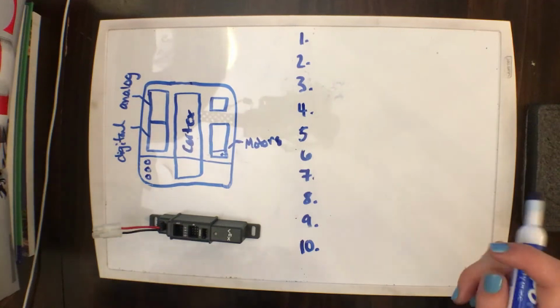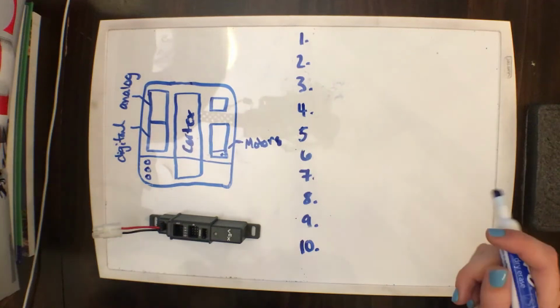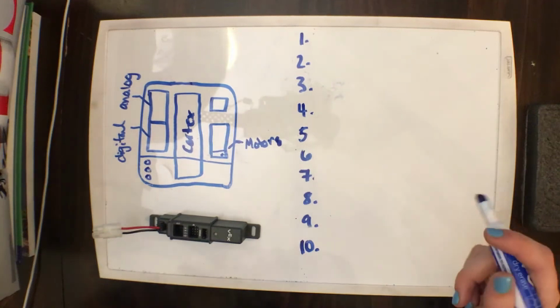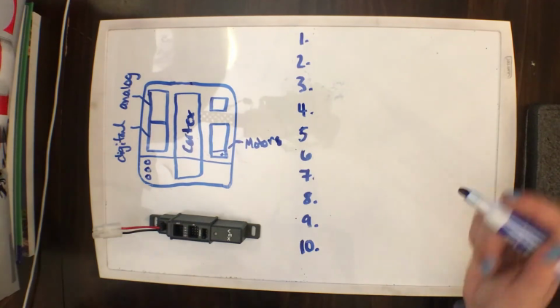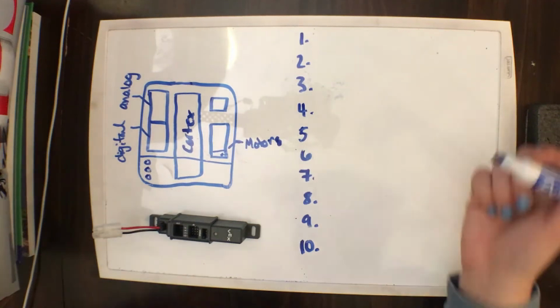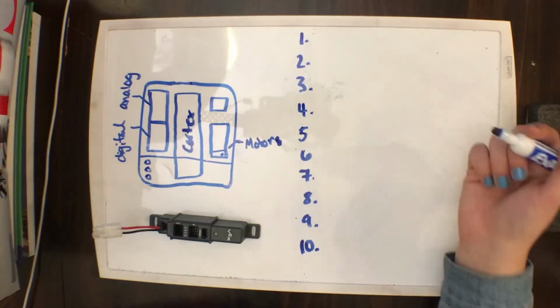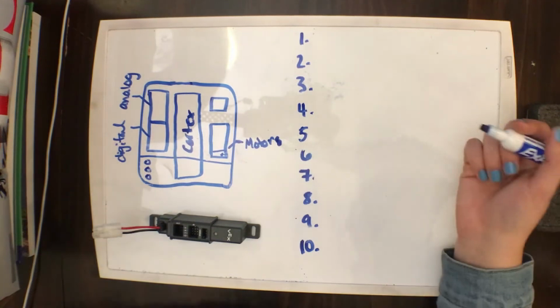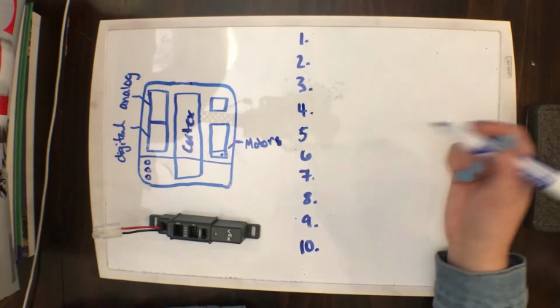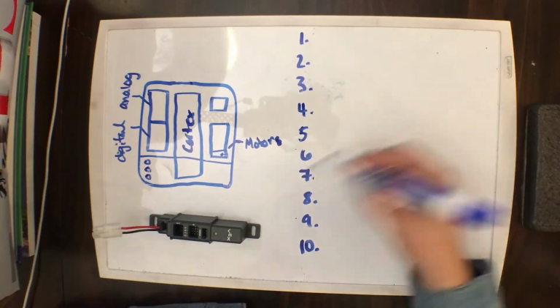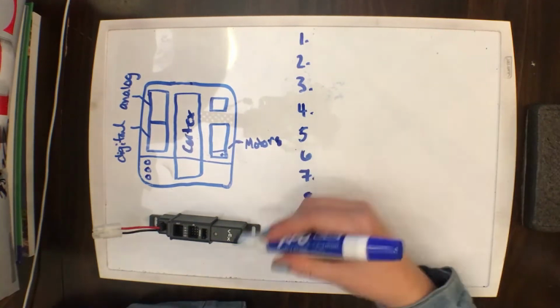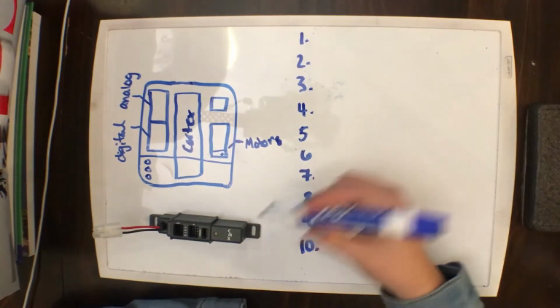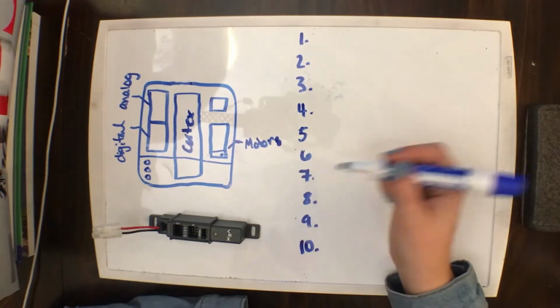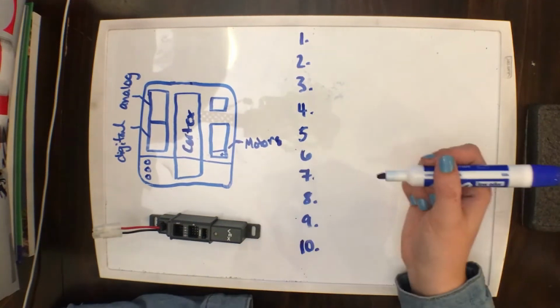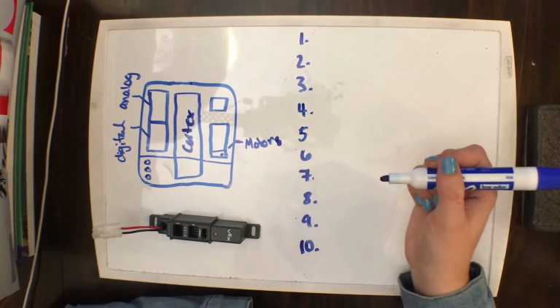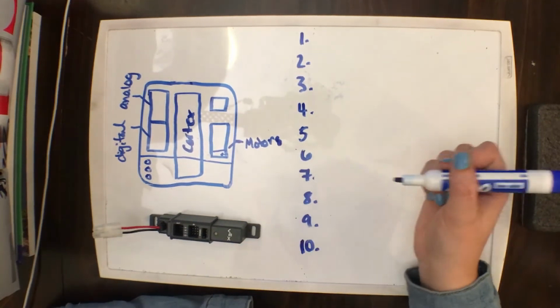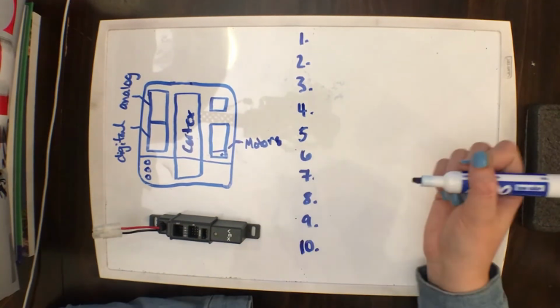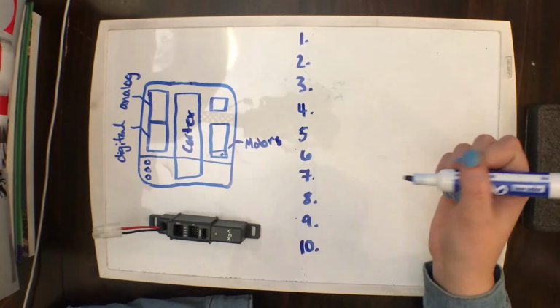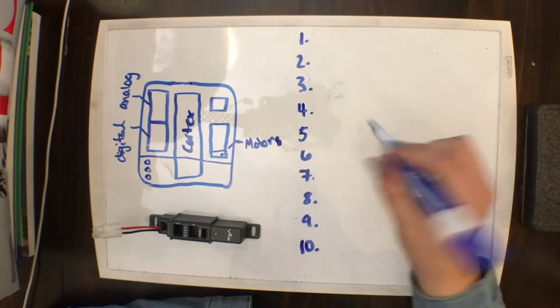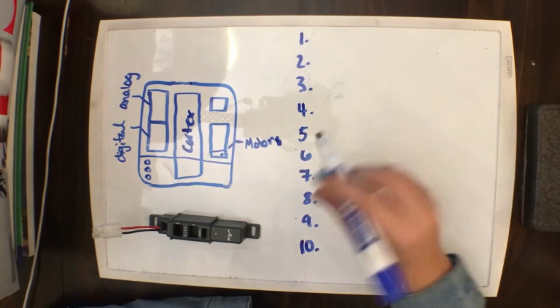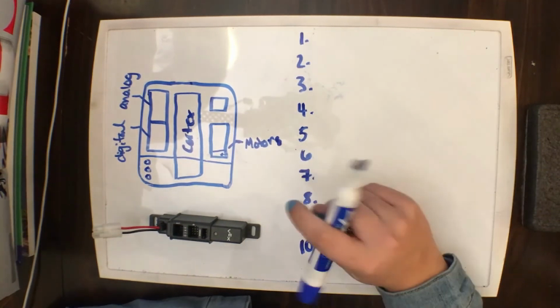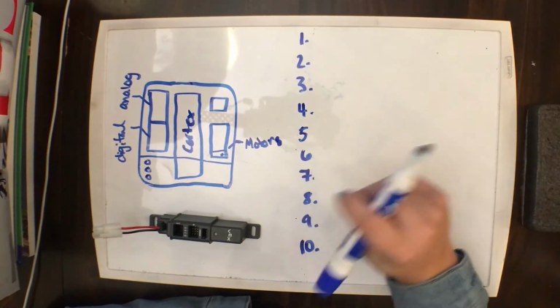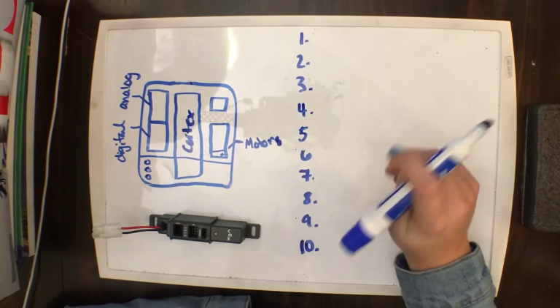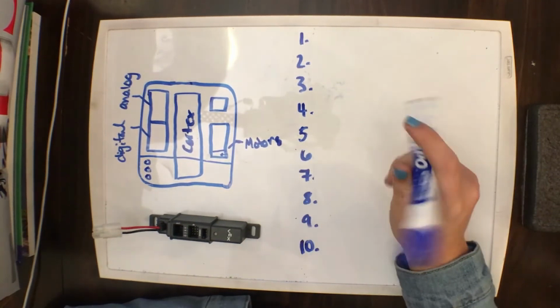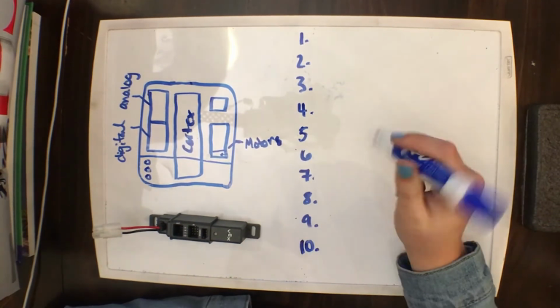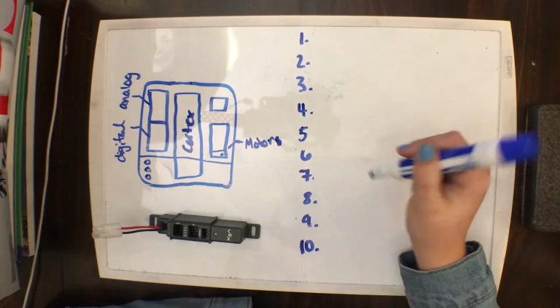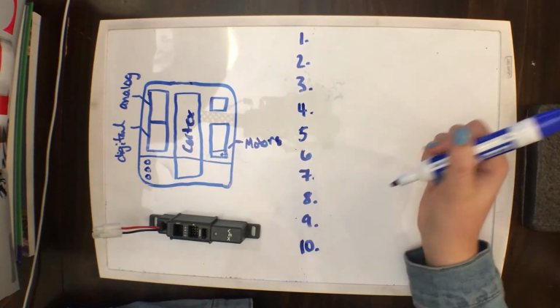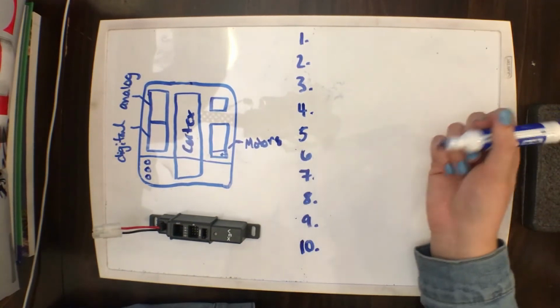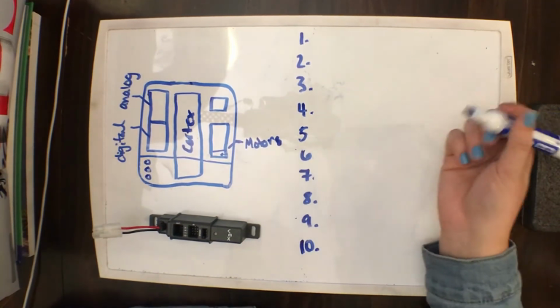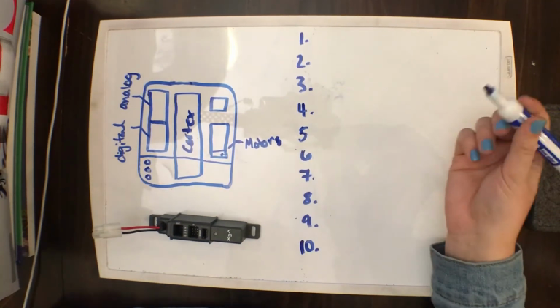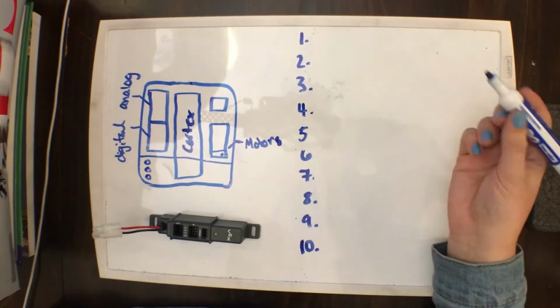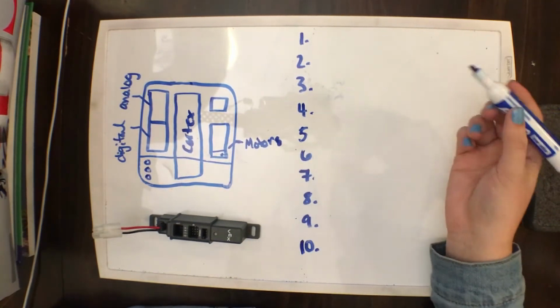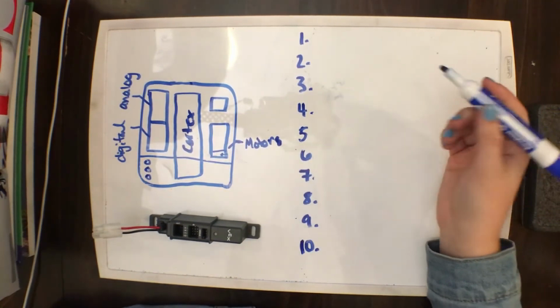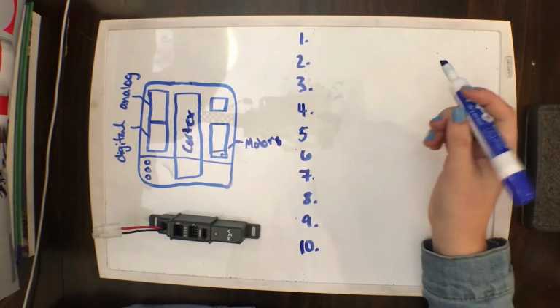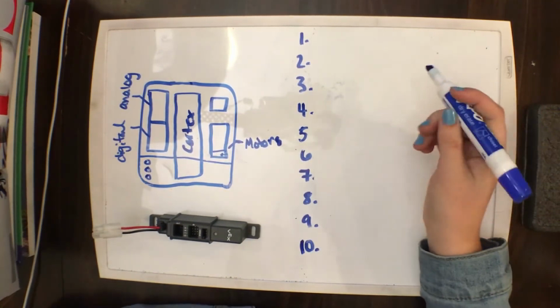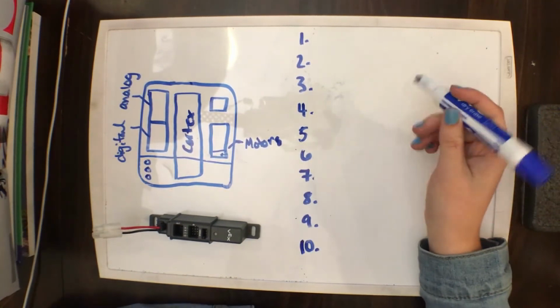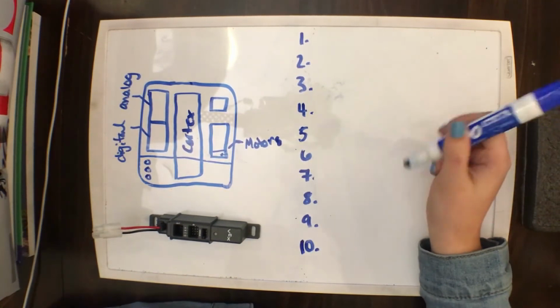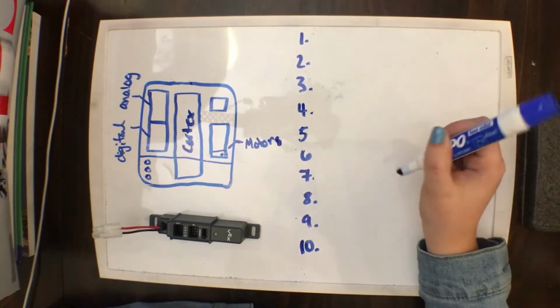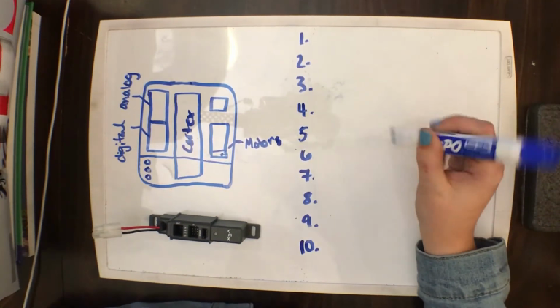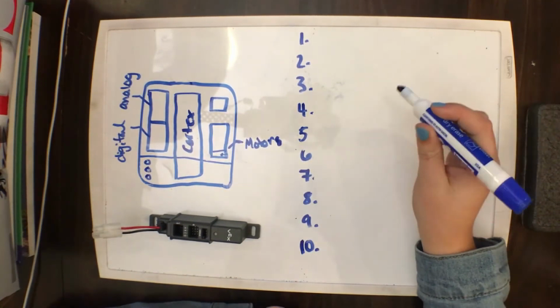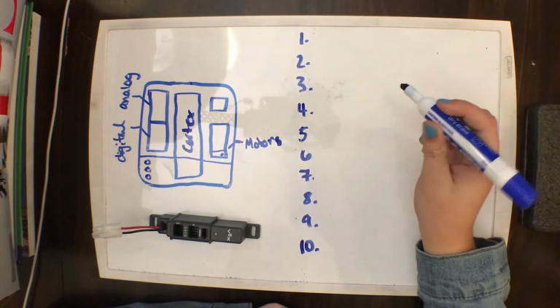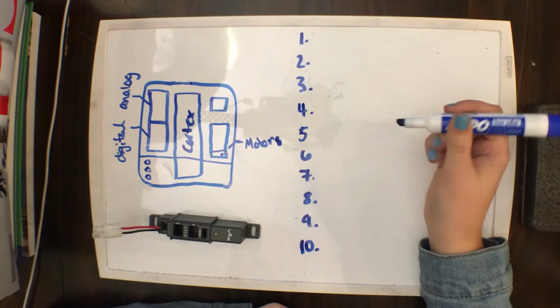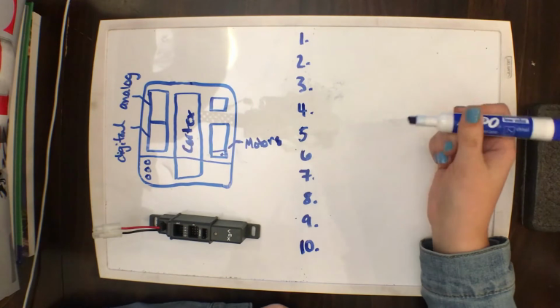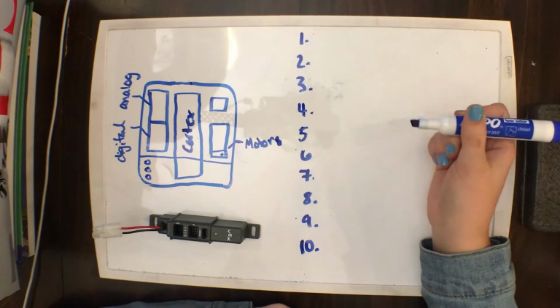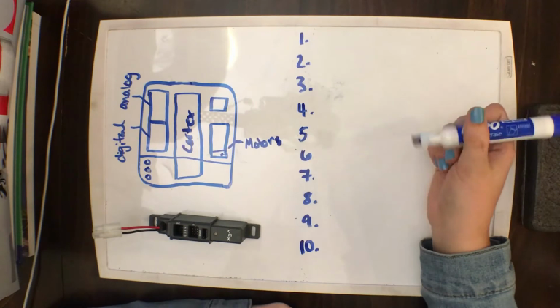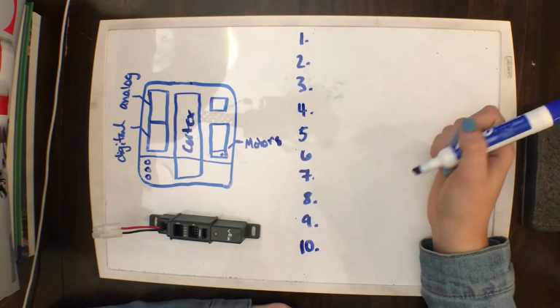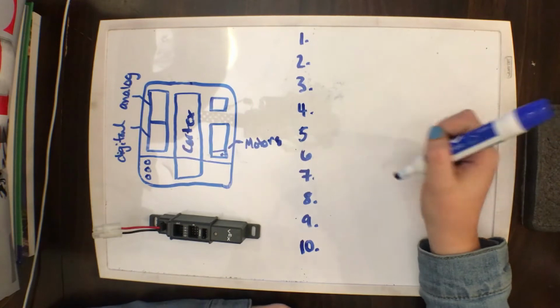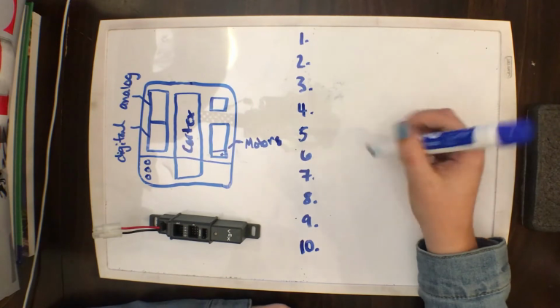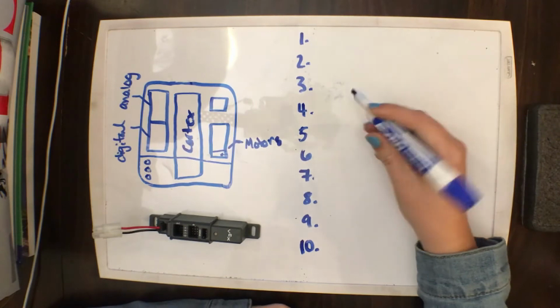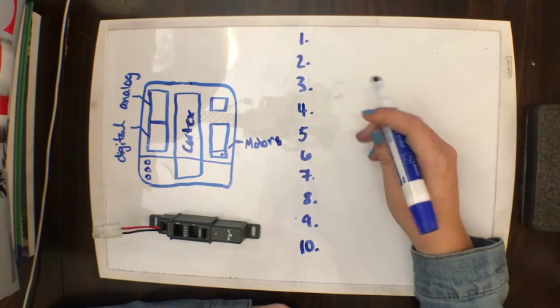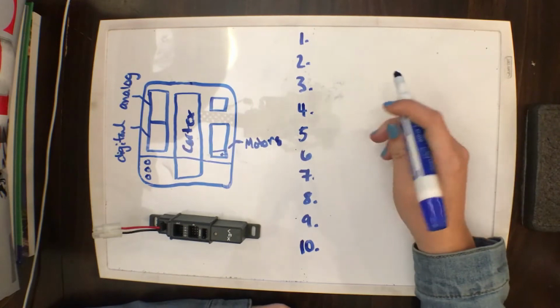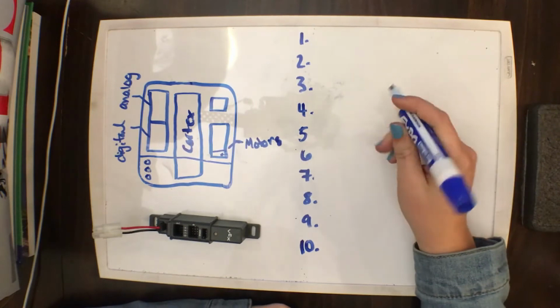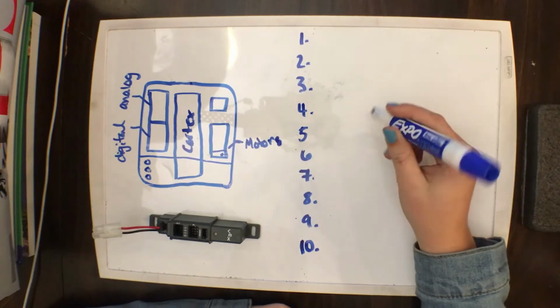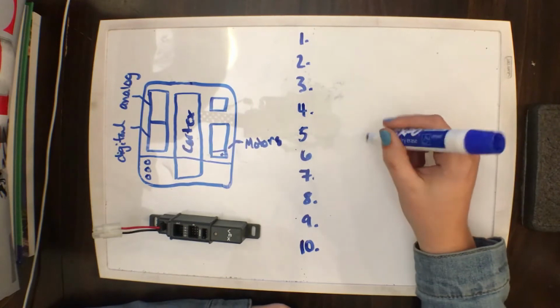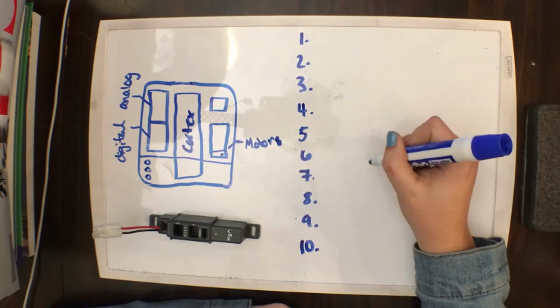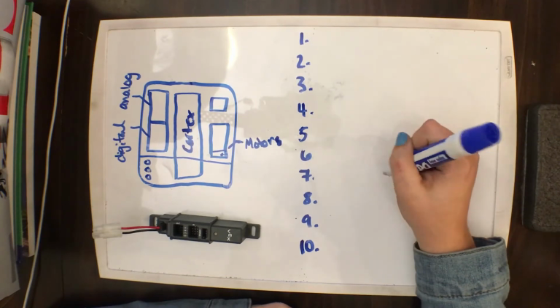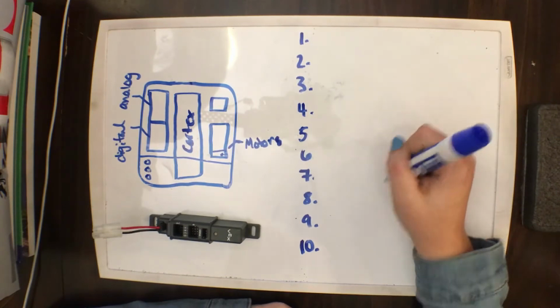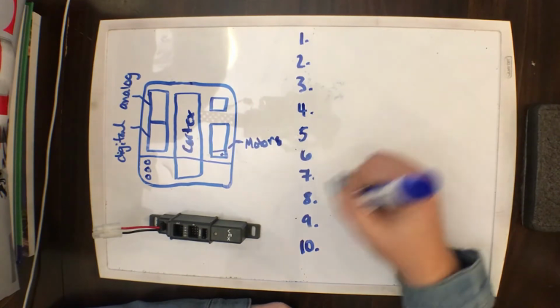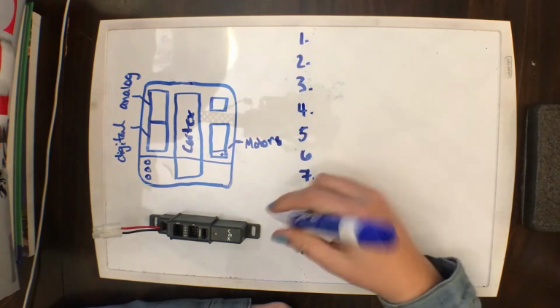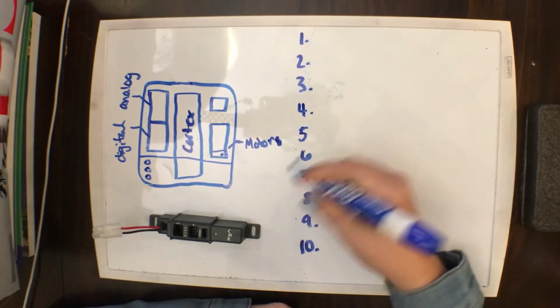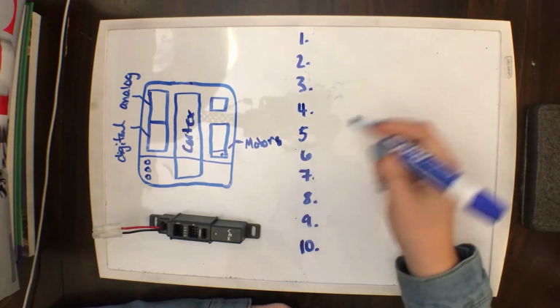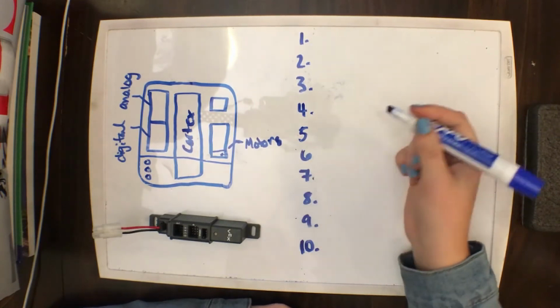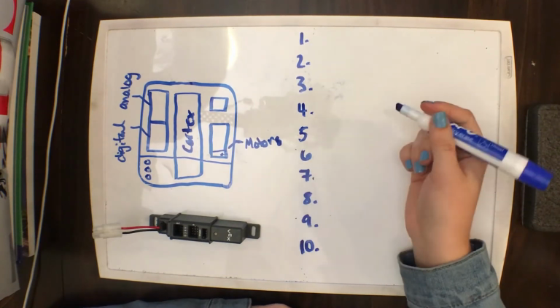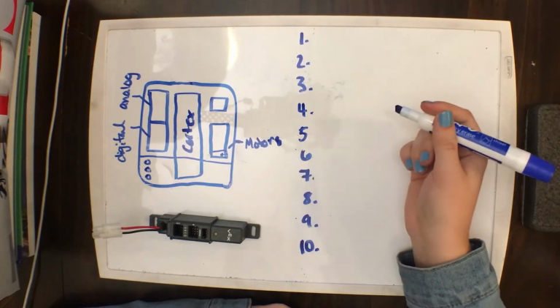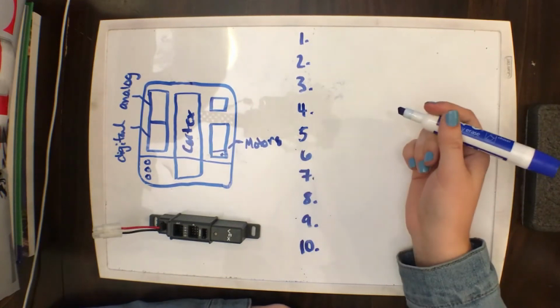Hey guys, it's Abby from 8931B, and I'm here to teach you about power distribution and power expanders.